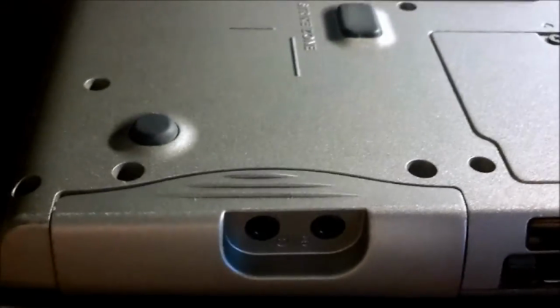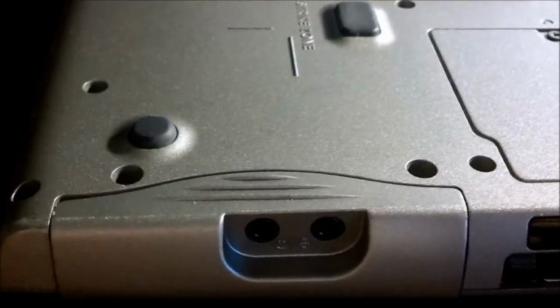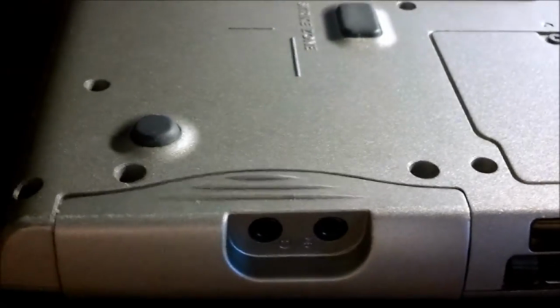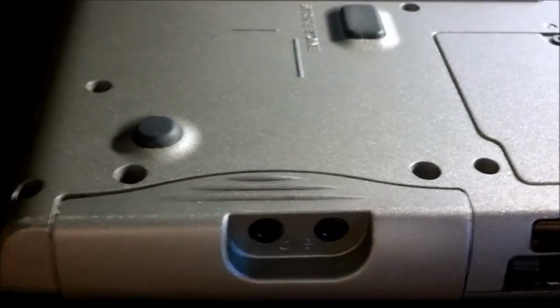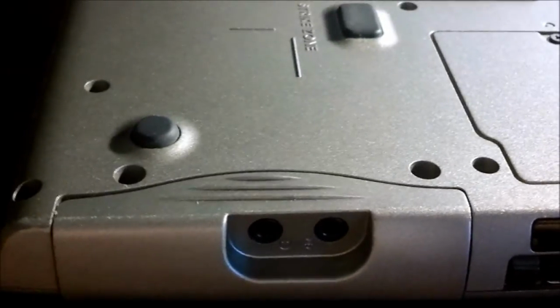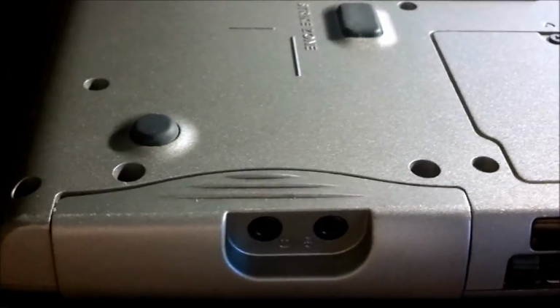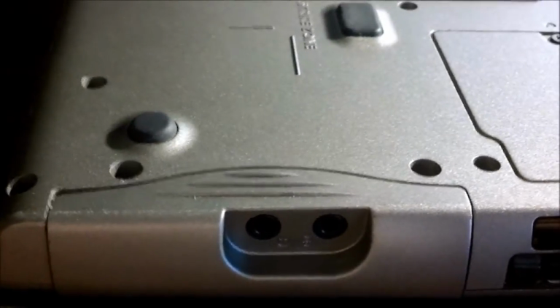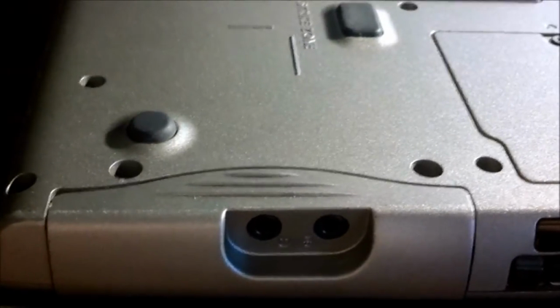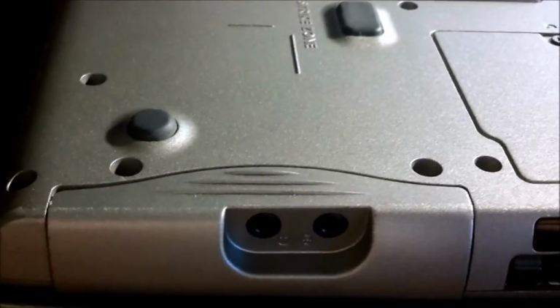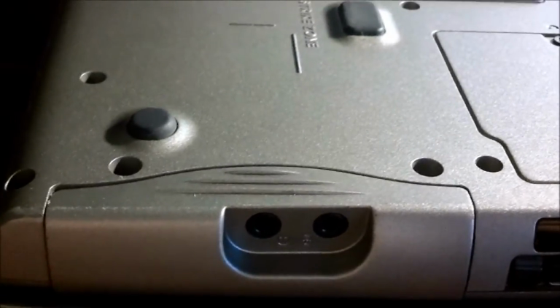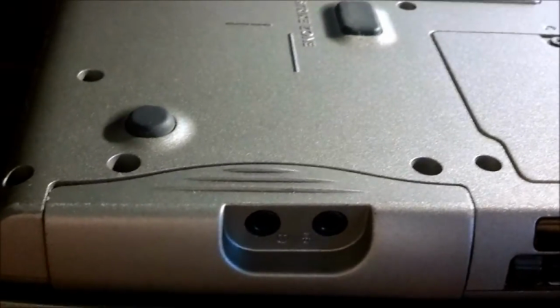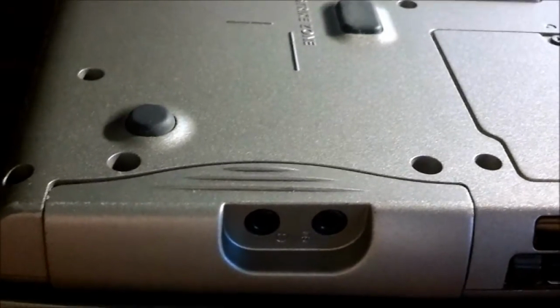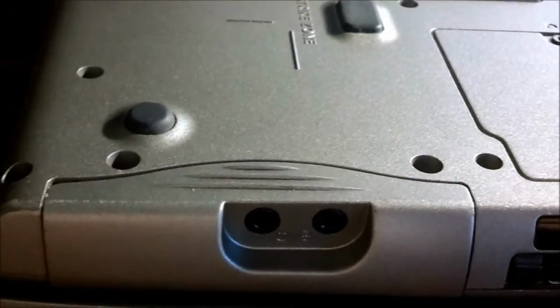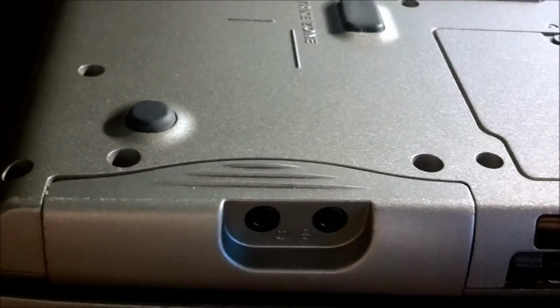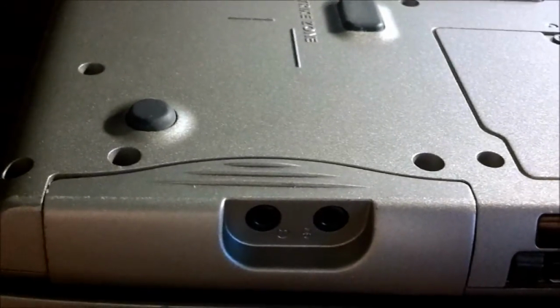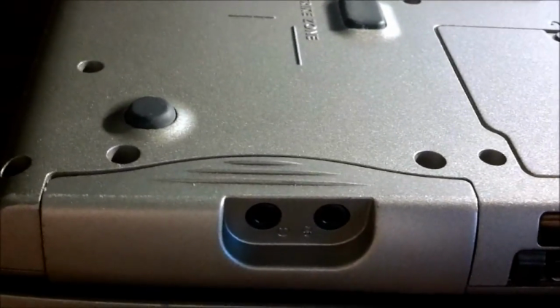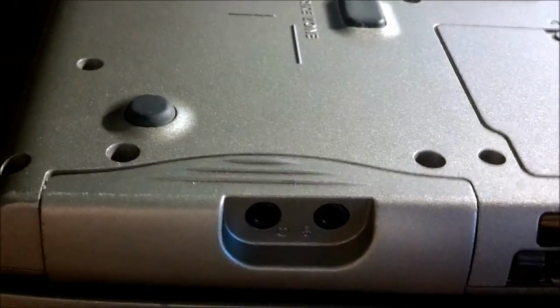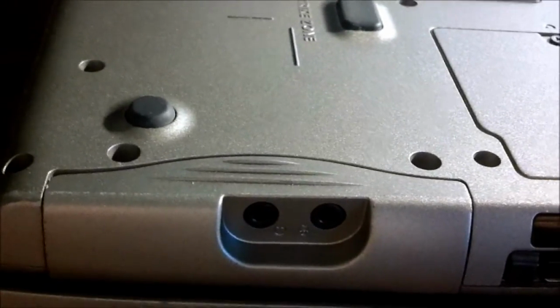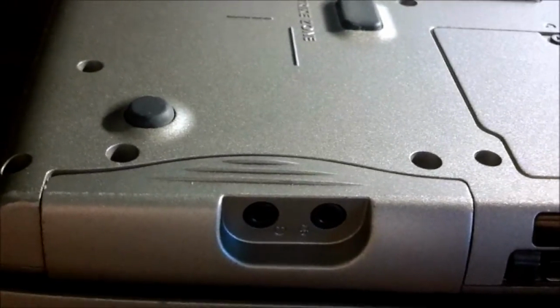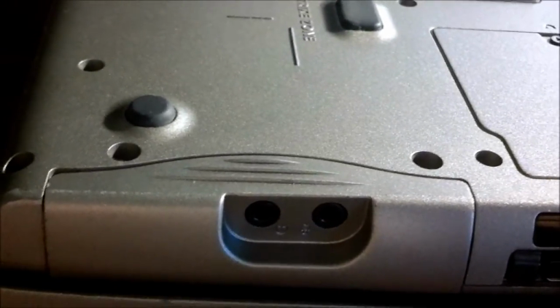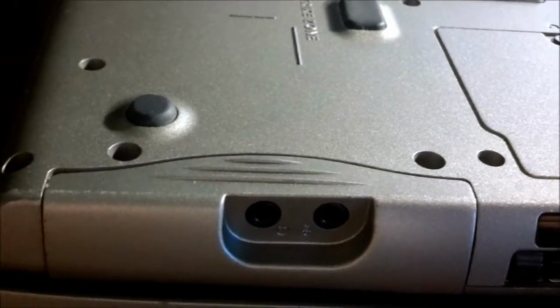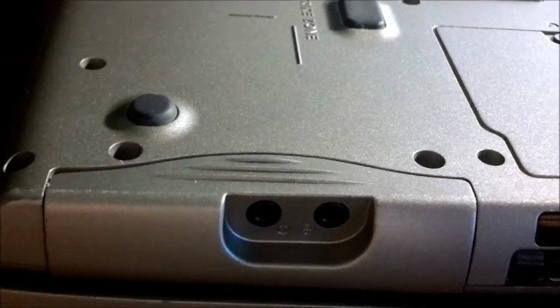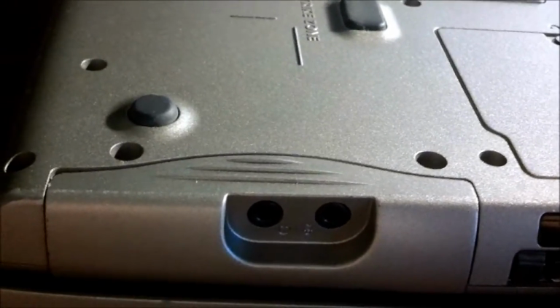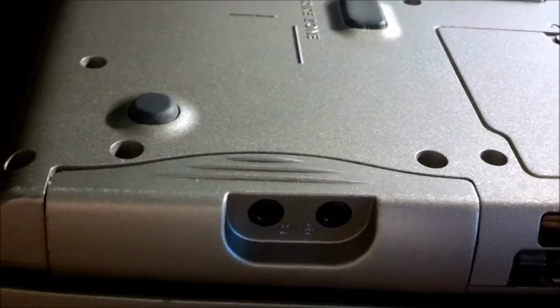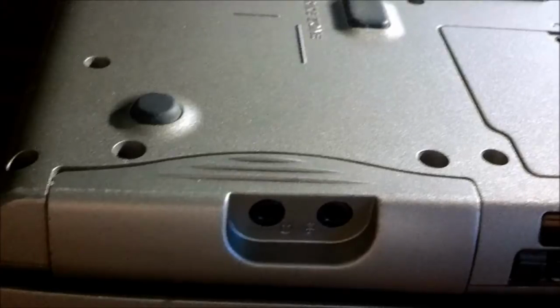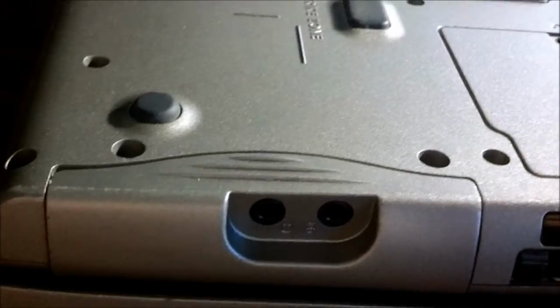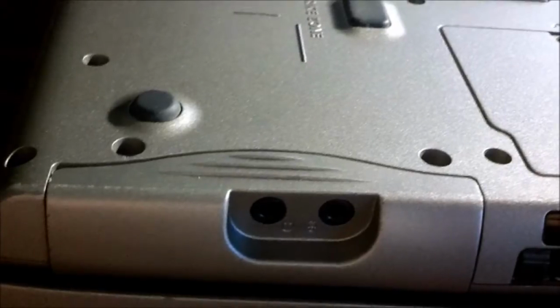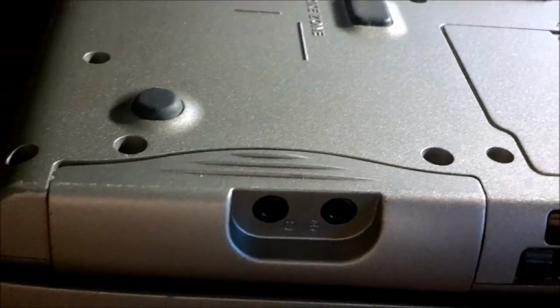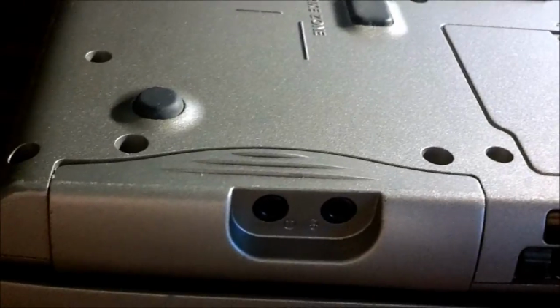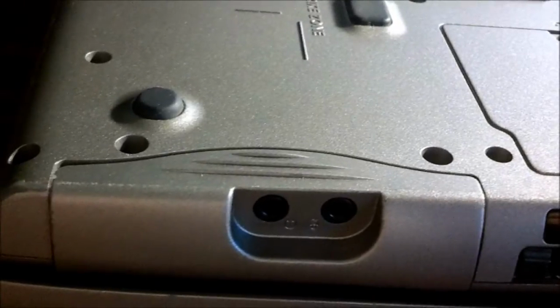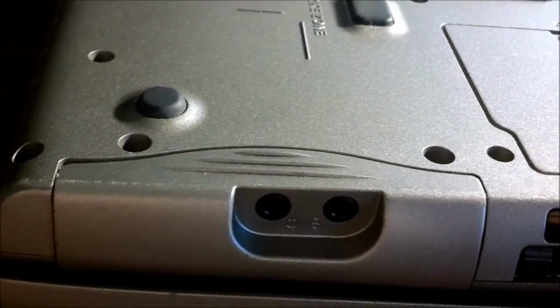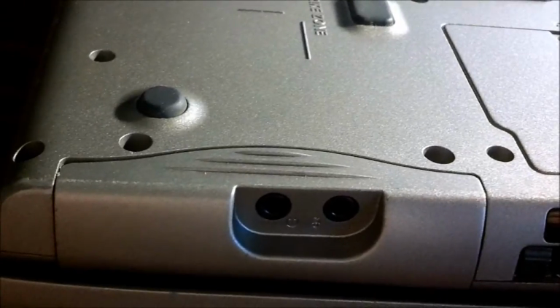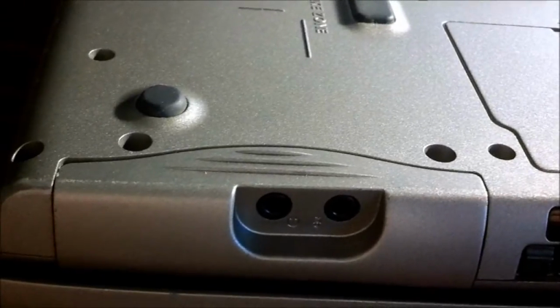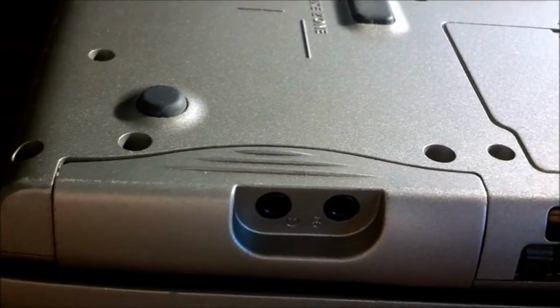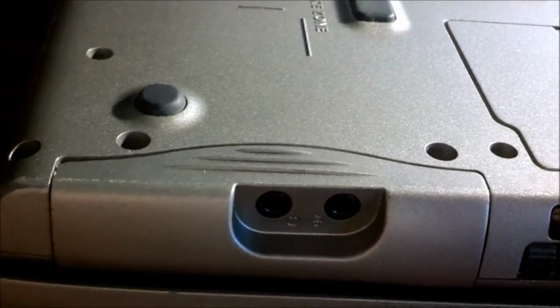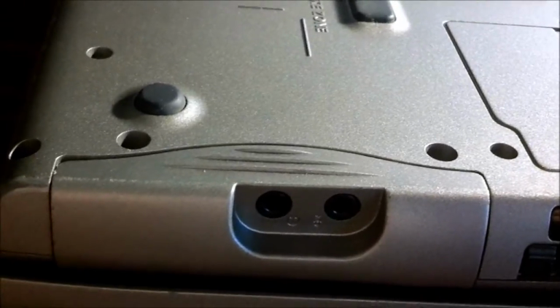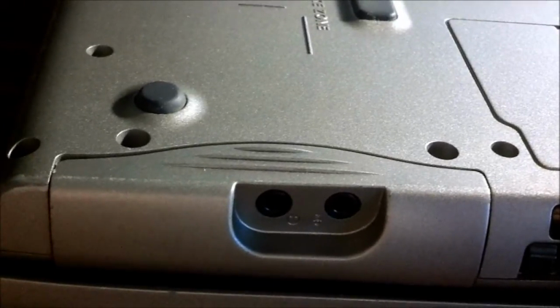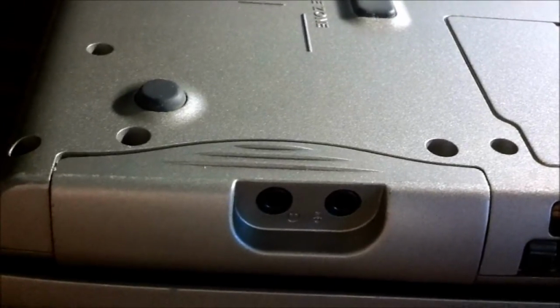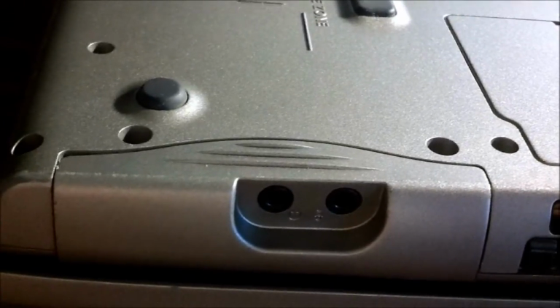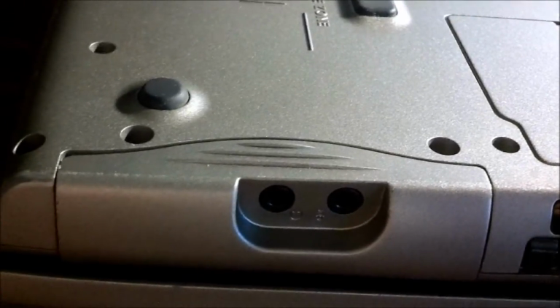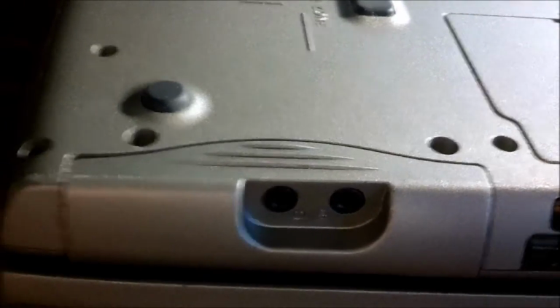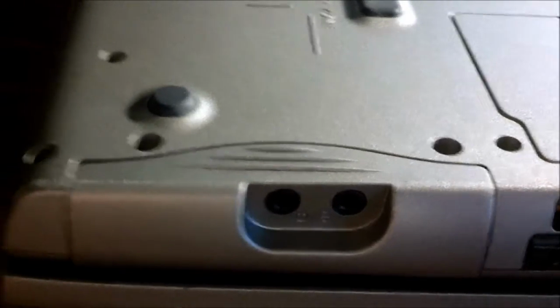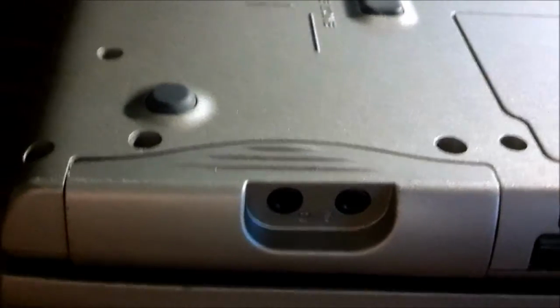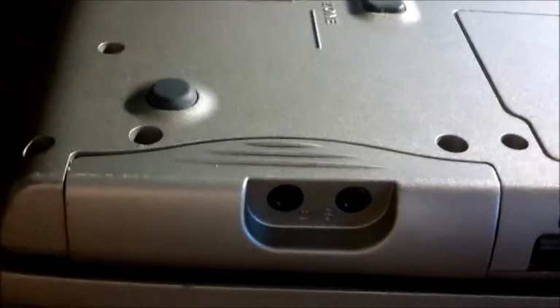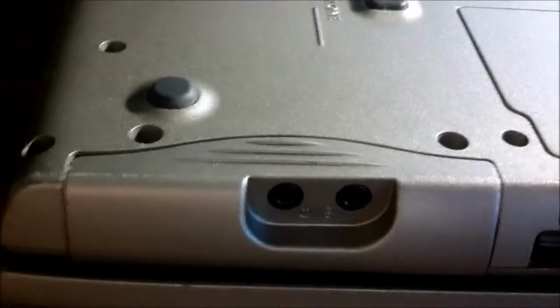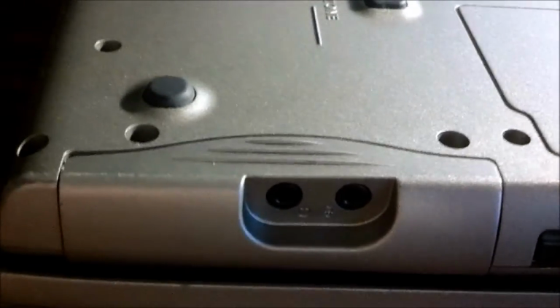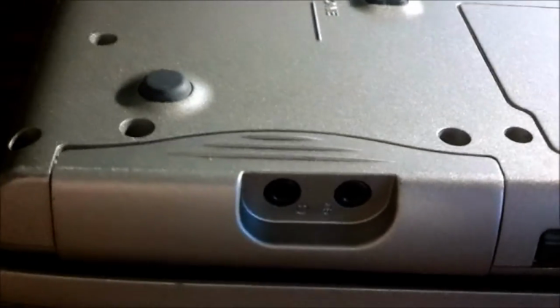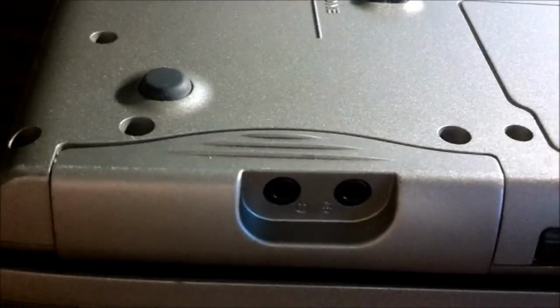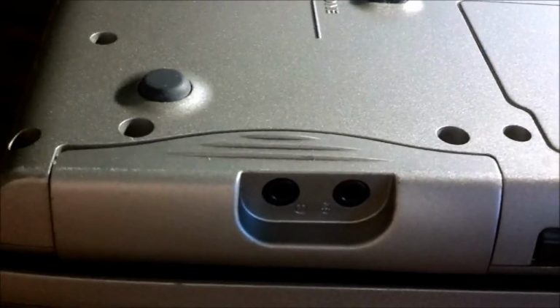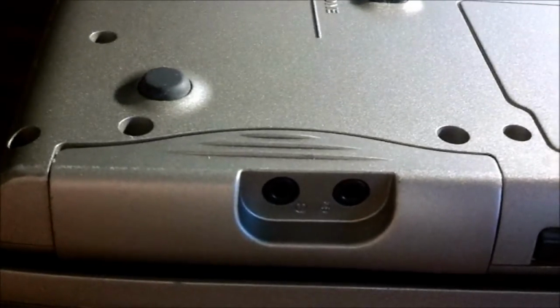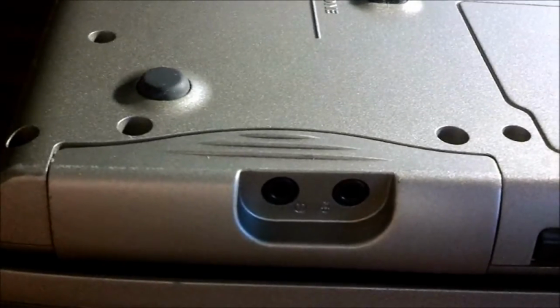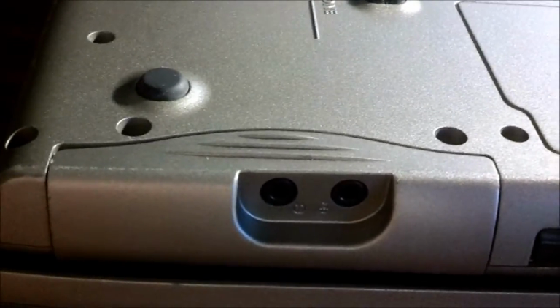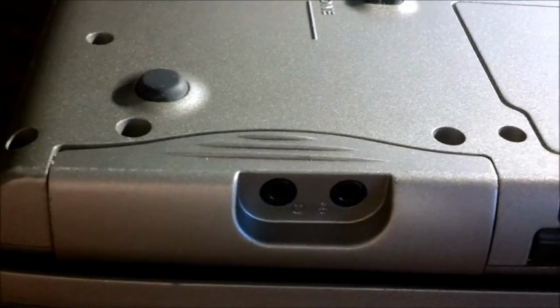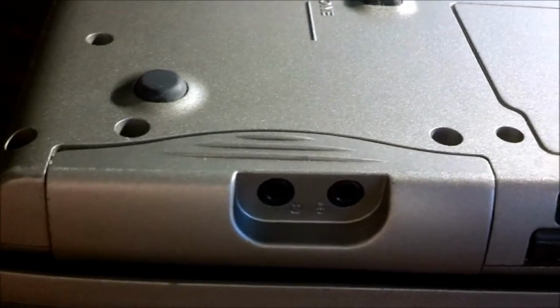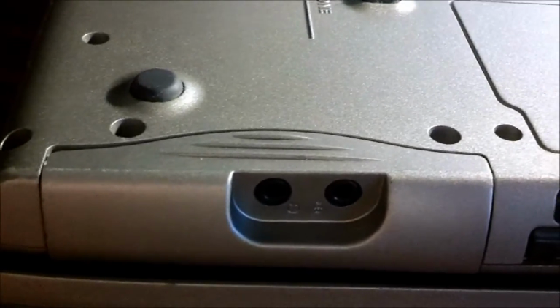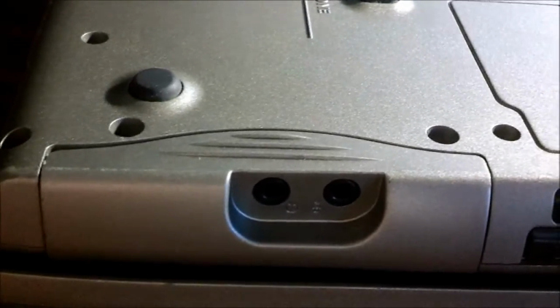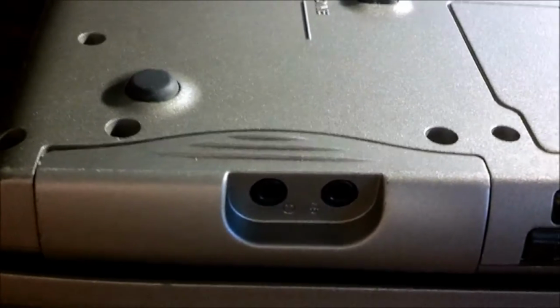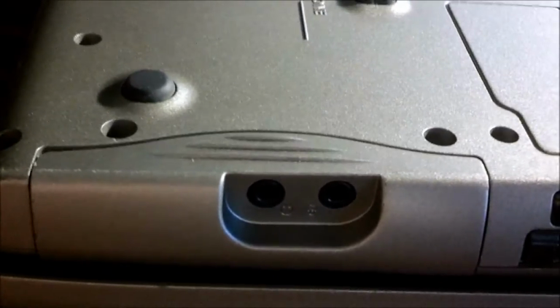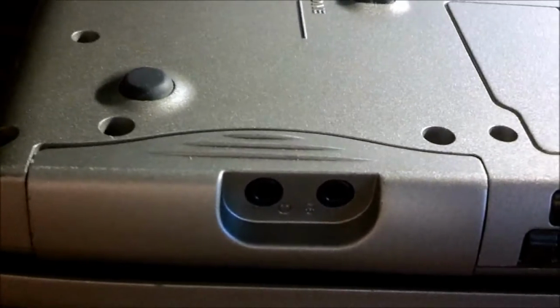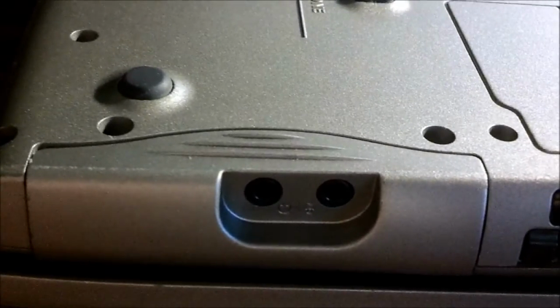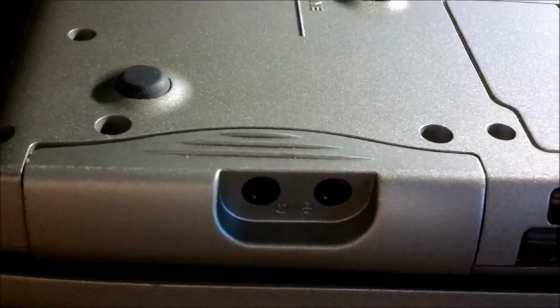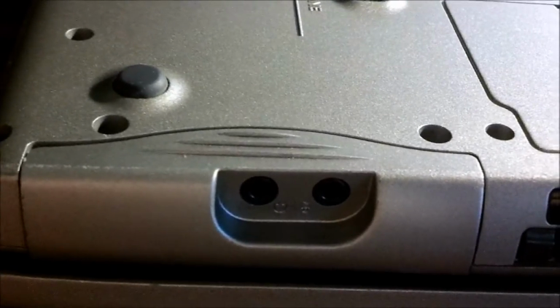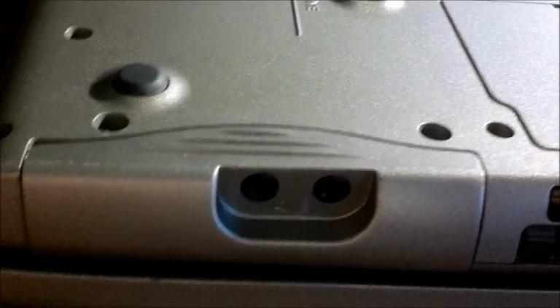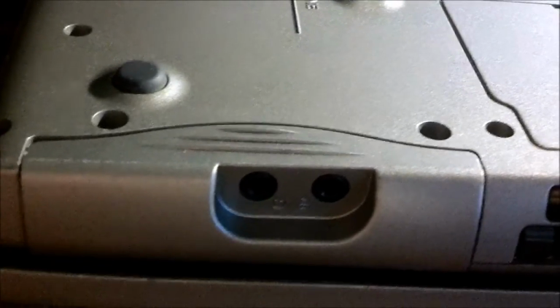Hi, this is Dell3524 here, and today I'm going to be showing you how to install Bluetooth on the Dell Latitude D510.